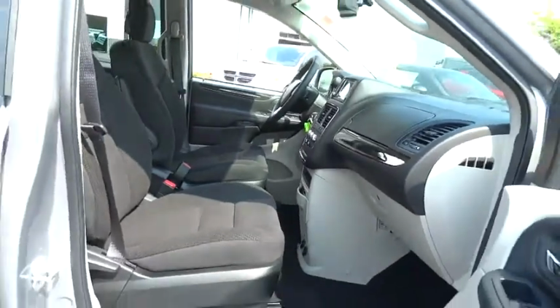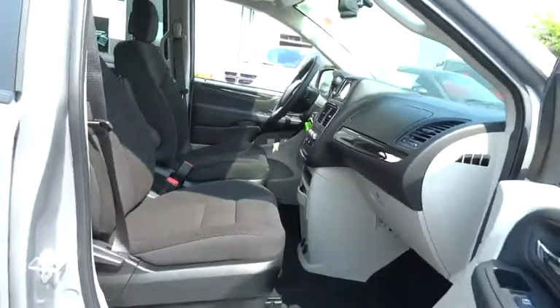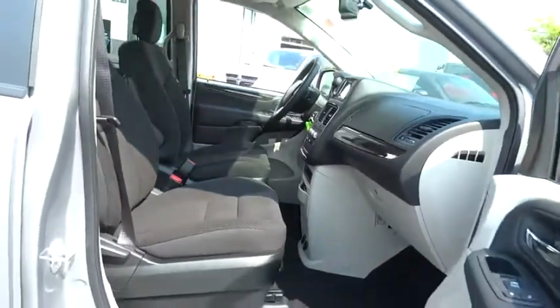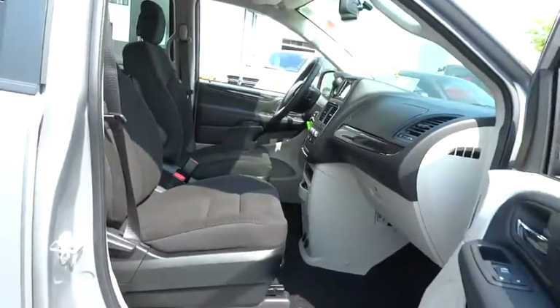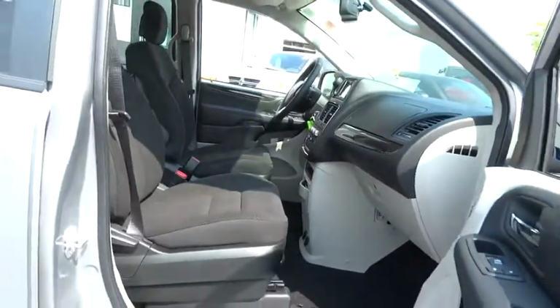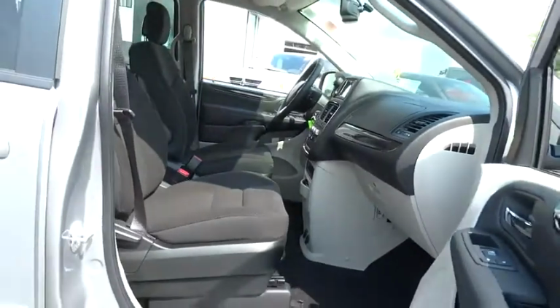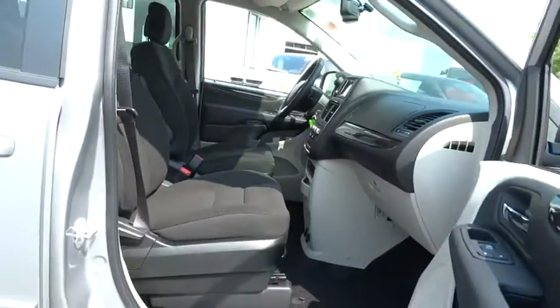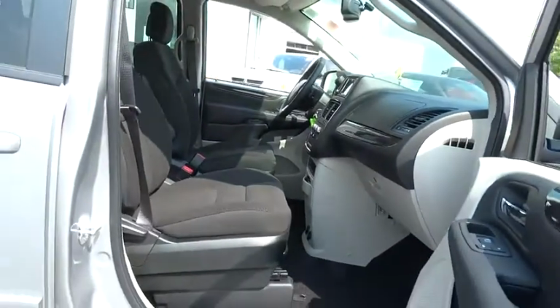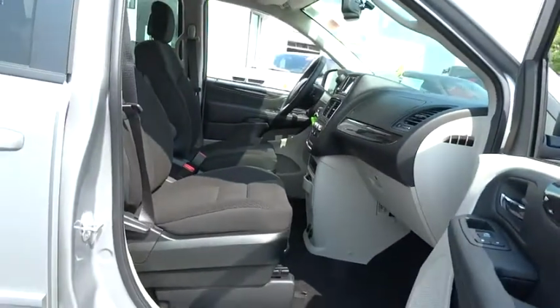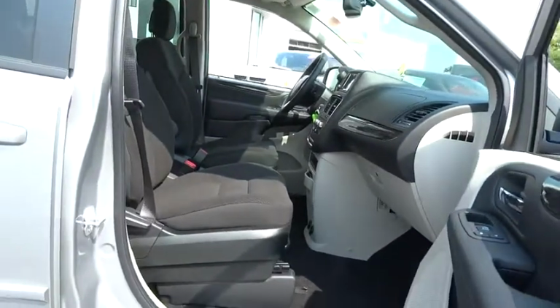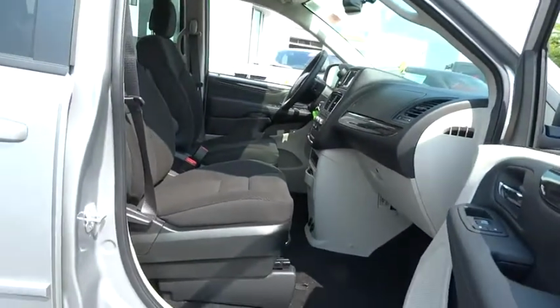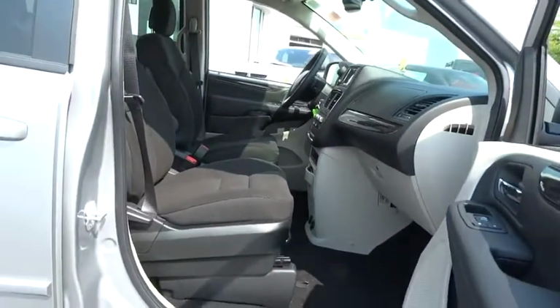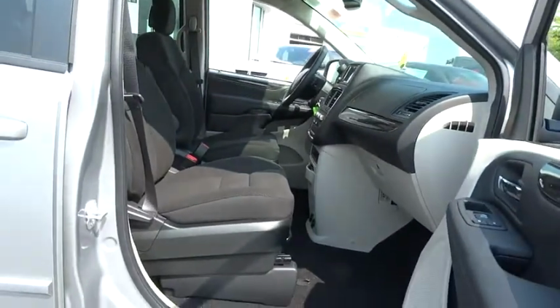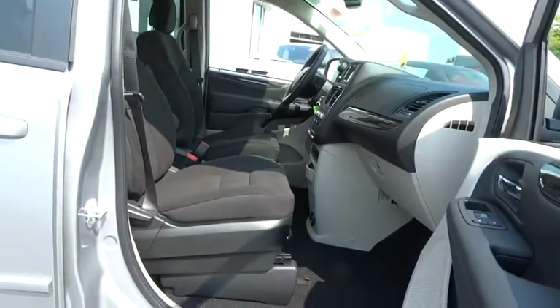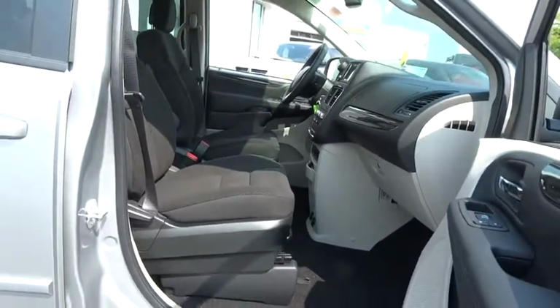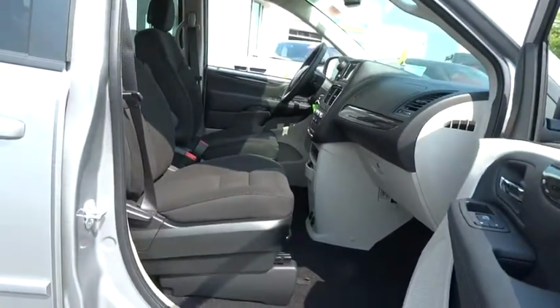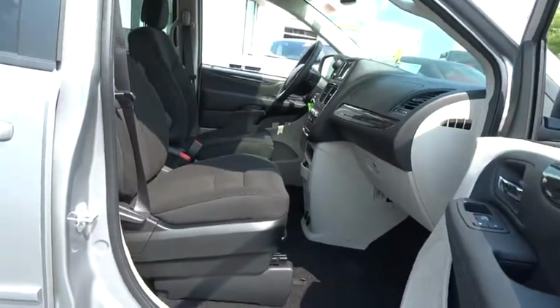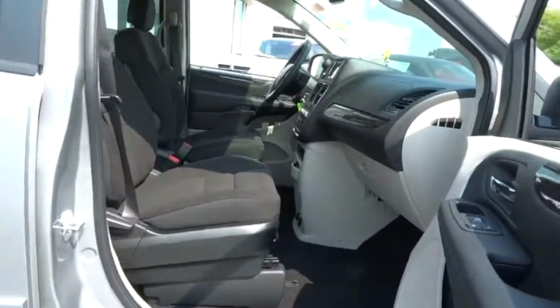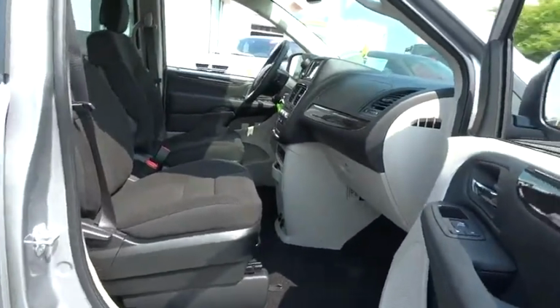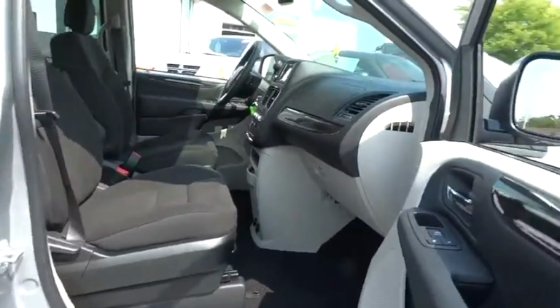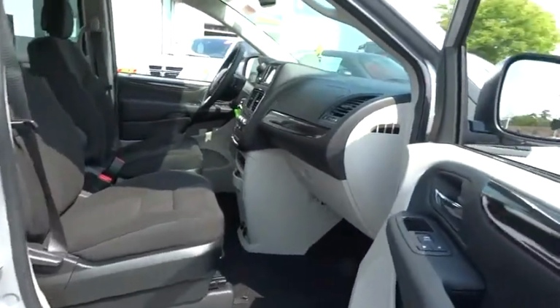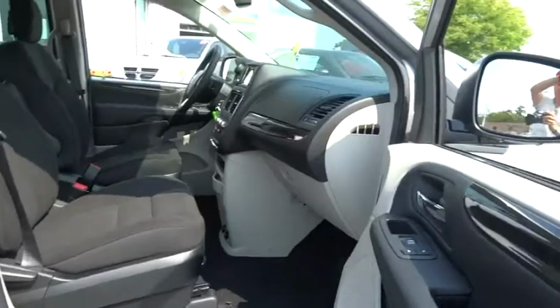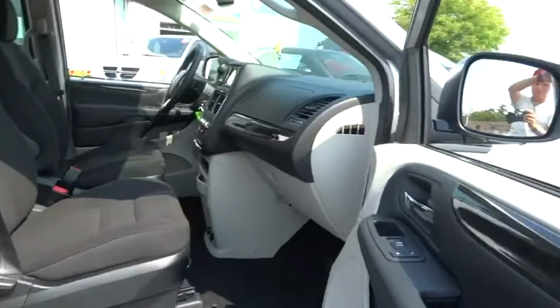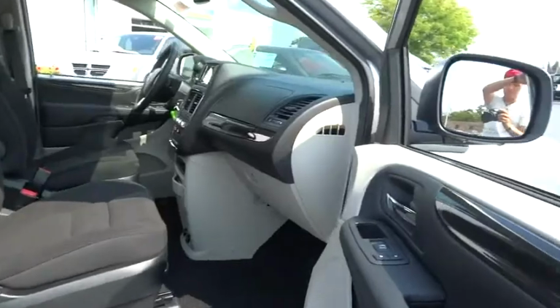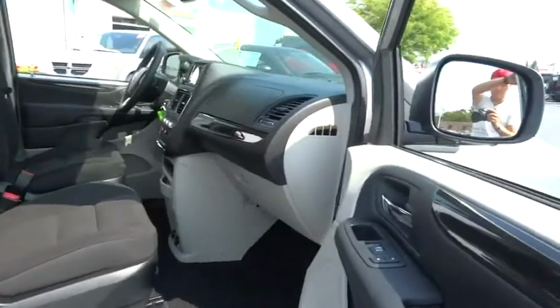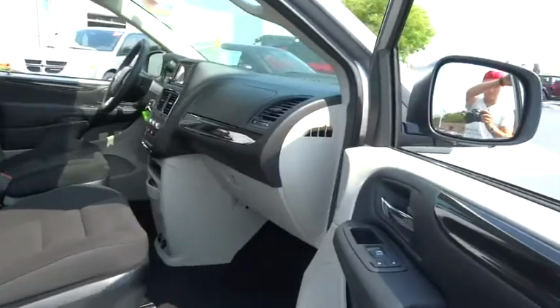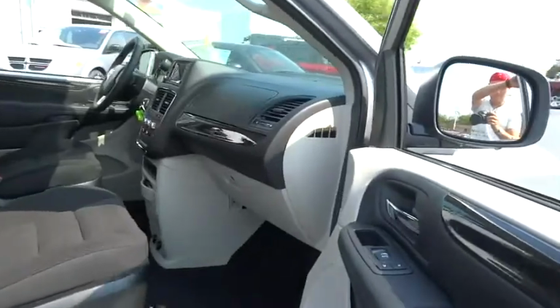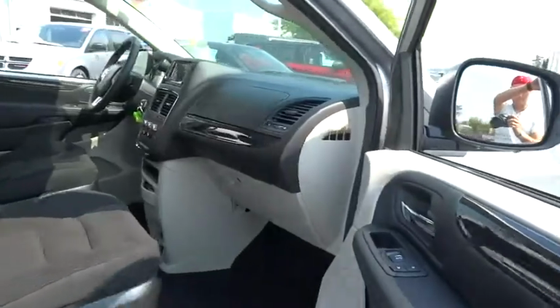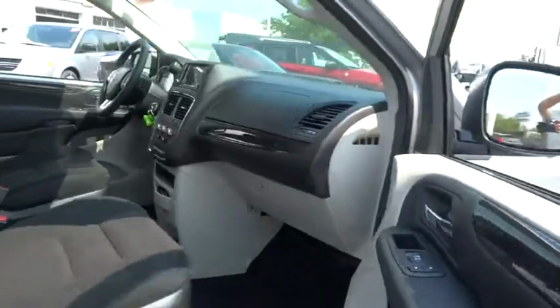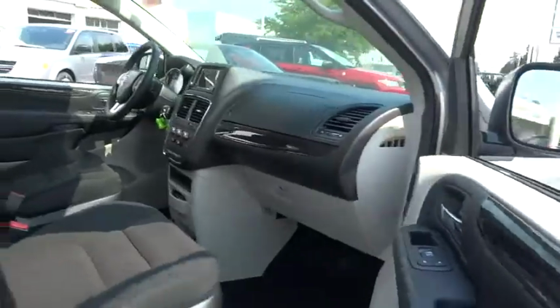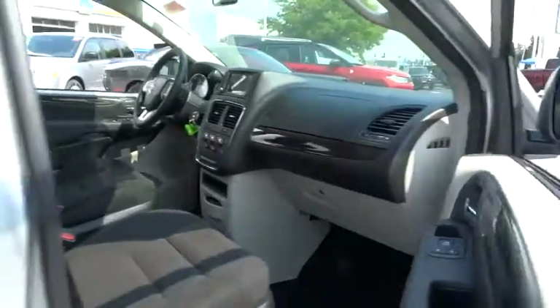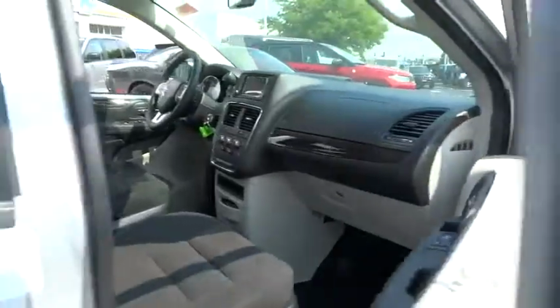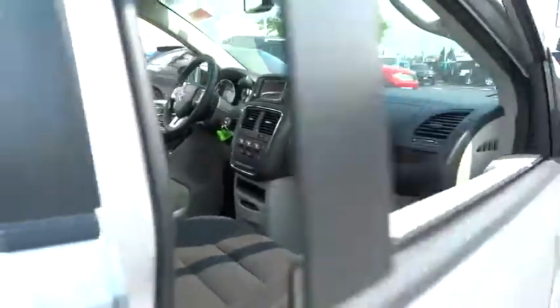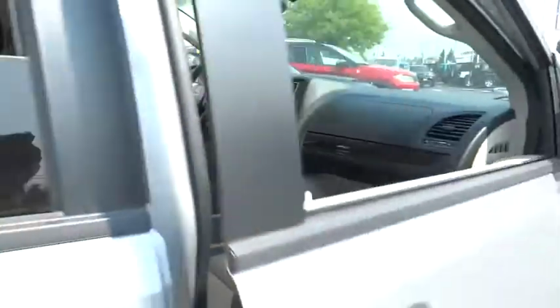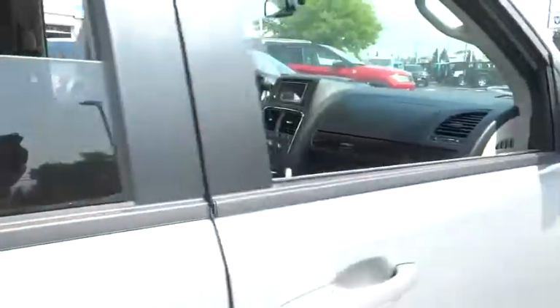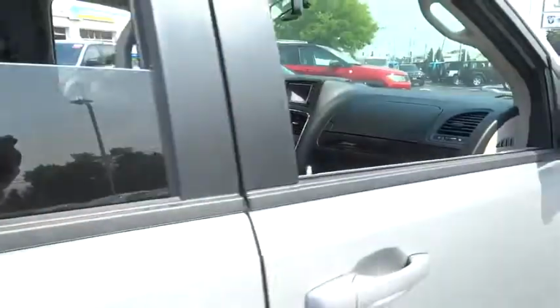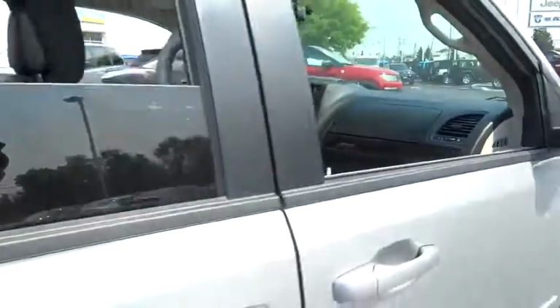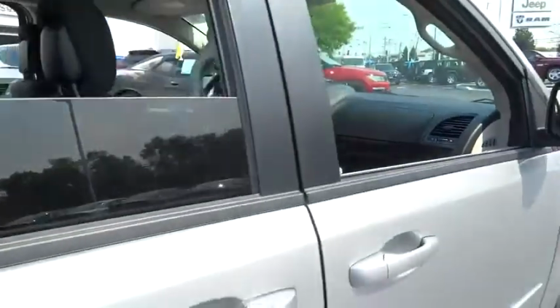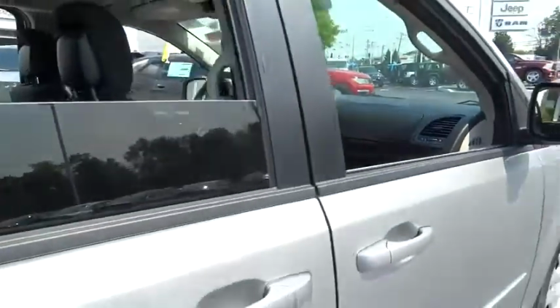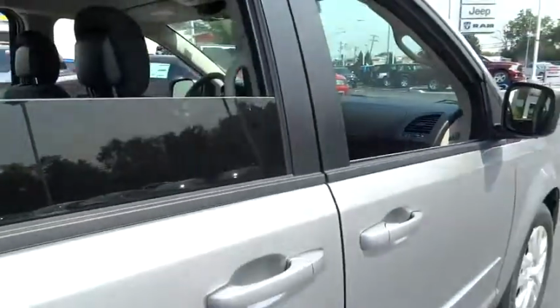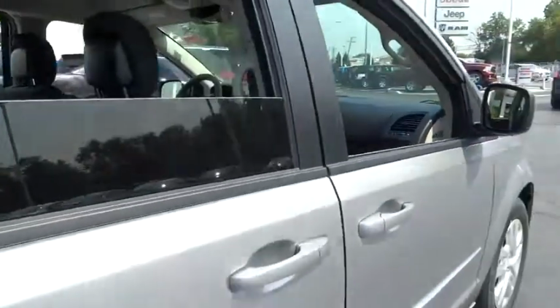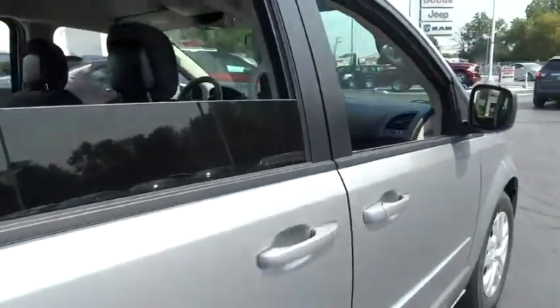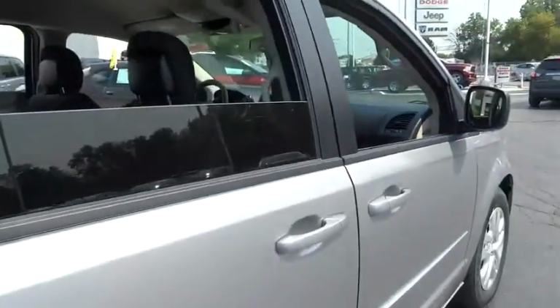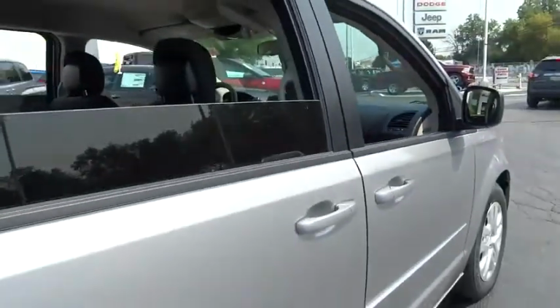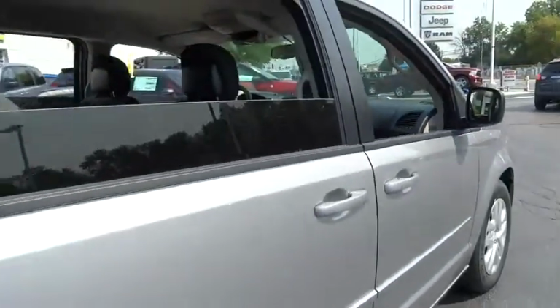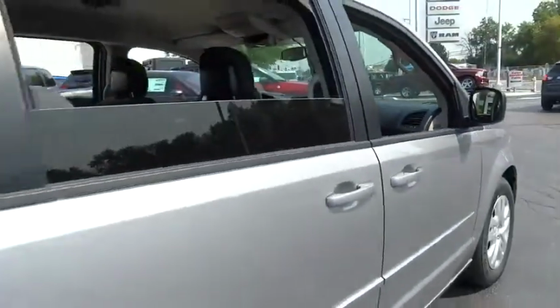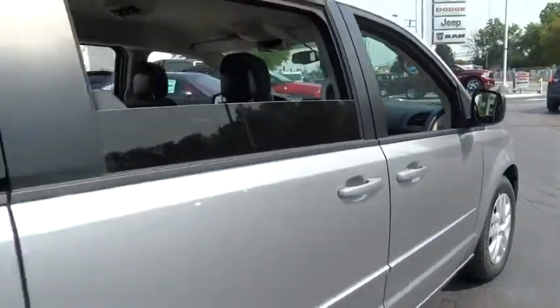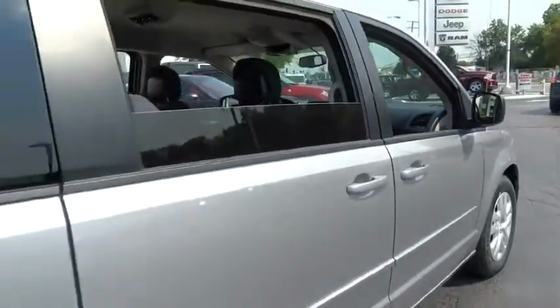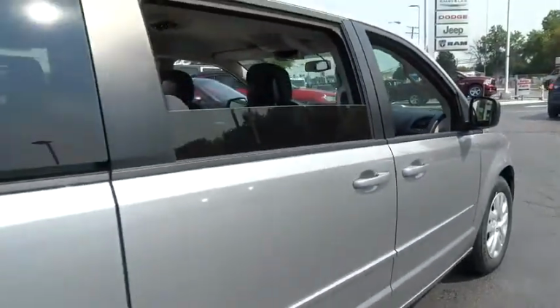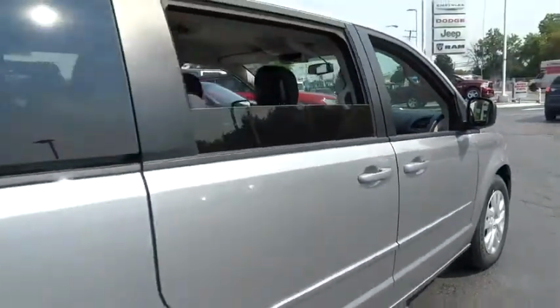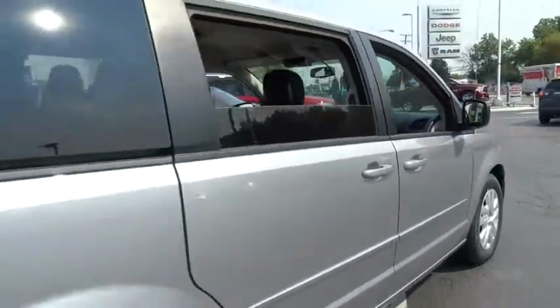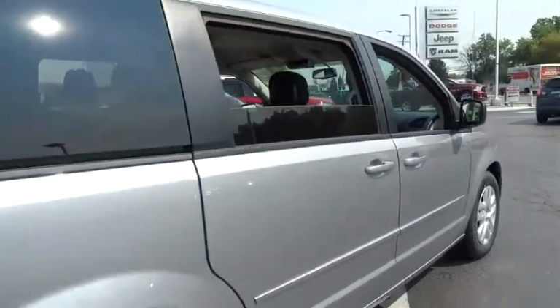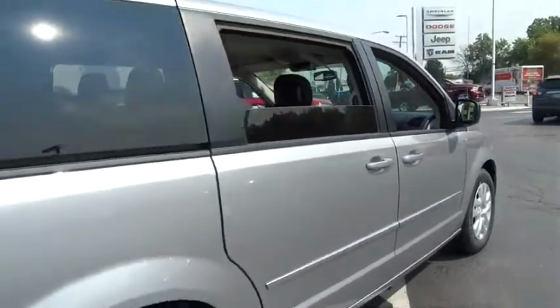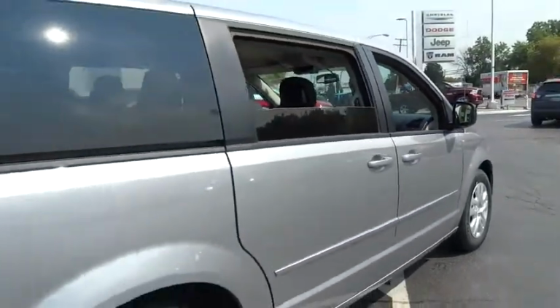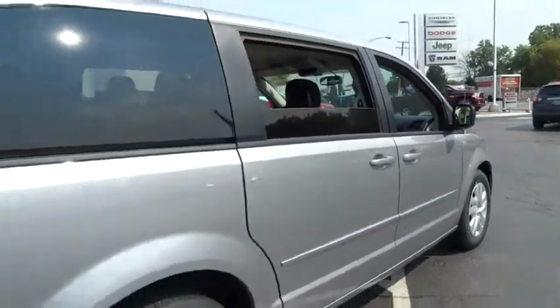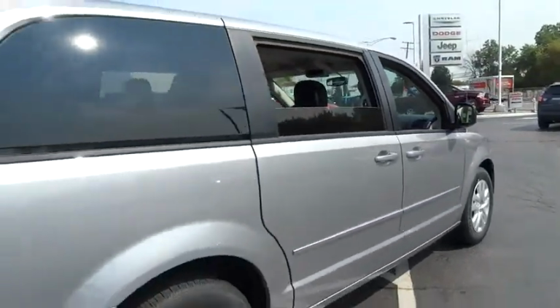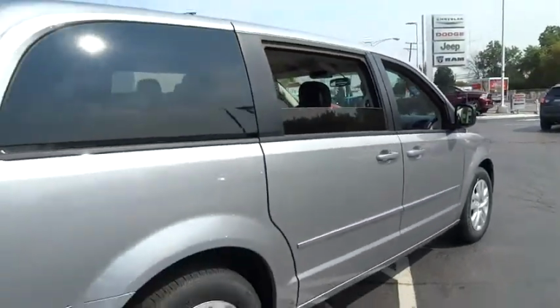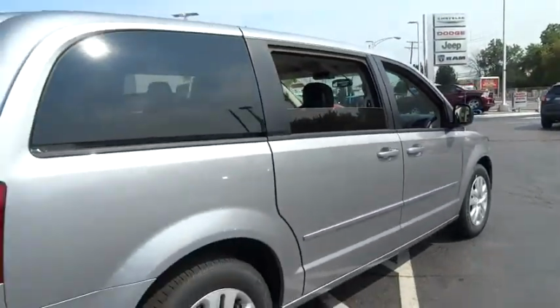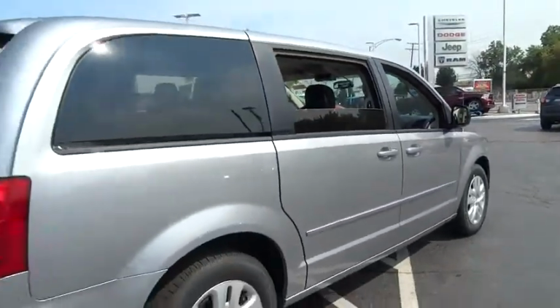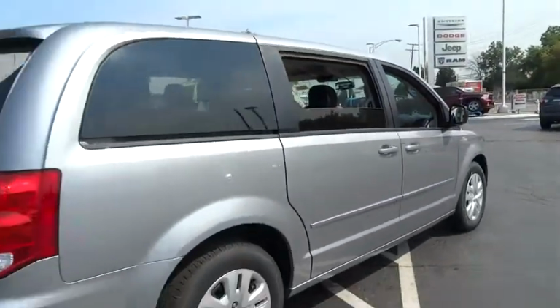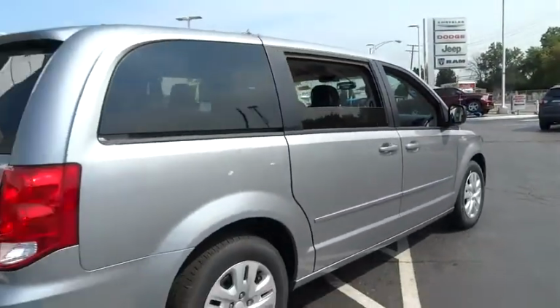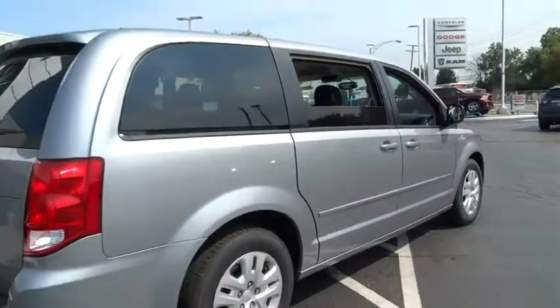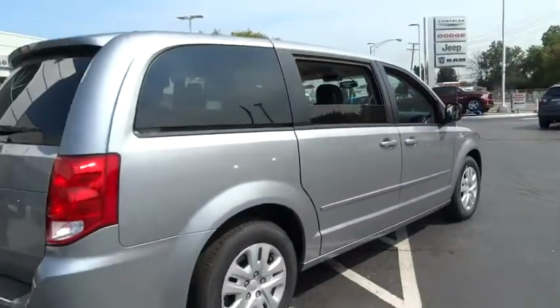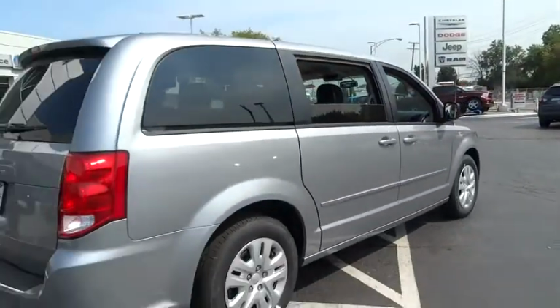Daytime running lights, tachometer, rear wiper, power heated outside mirrors, tire pressure monitoring system, and rear spoiler.